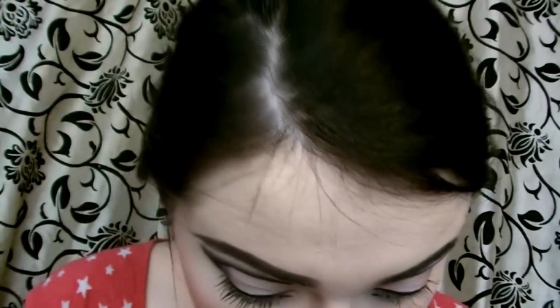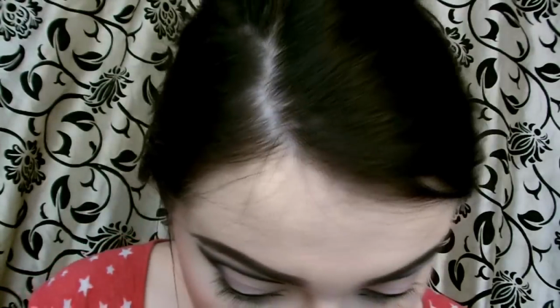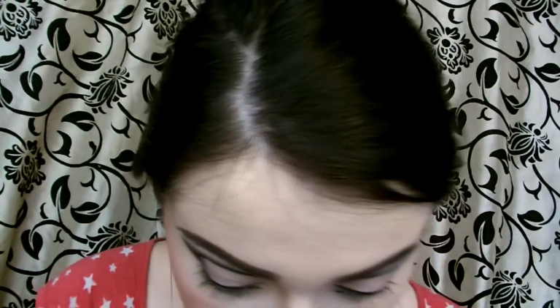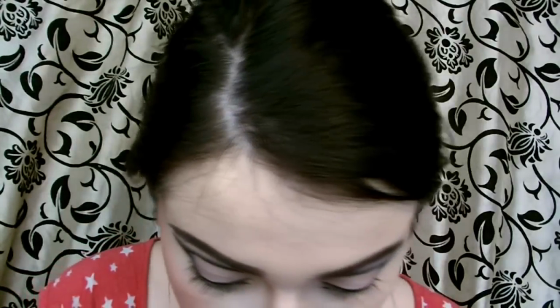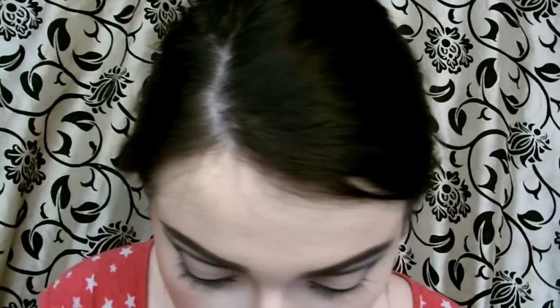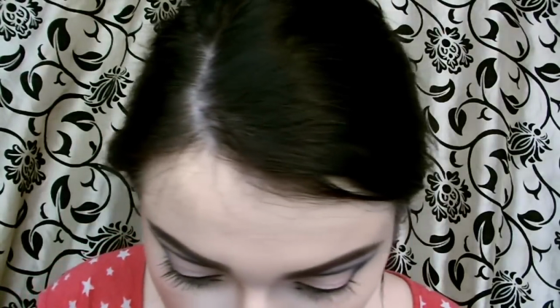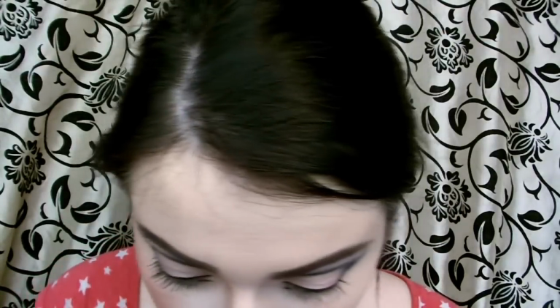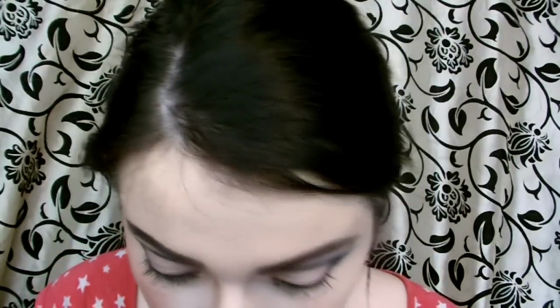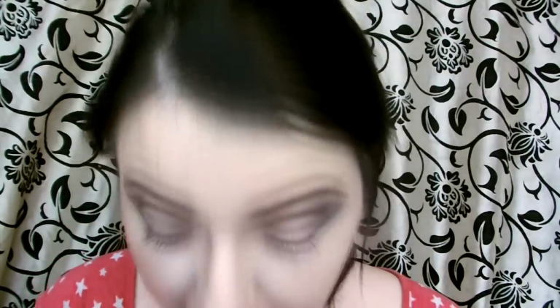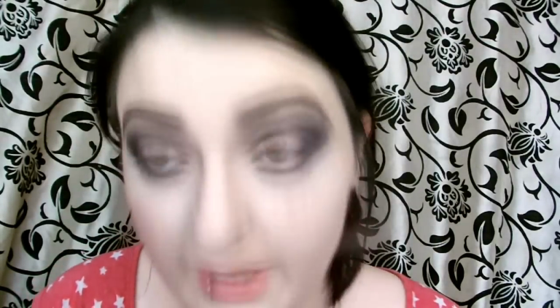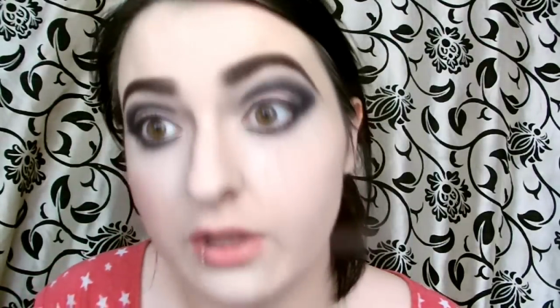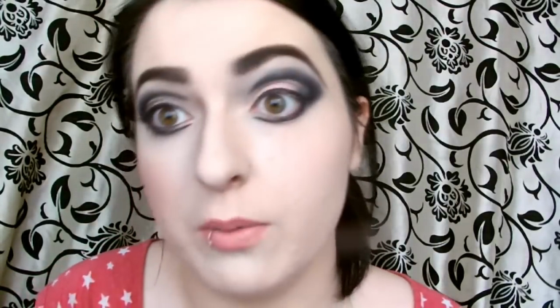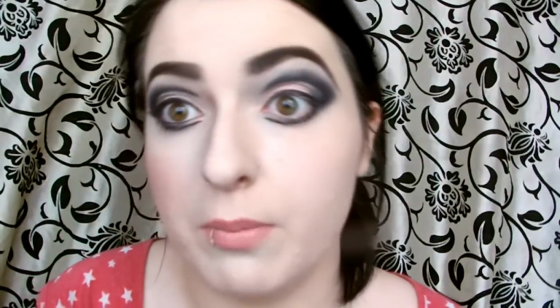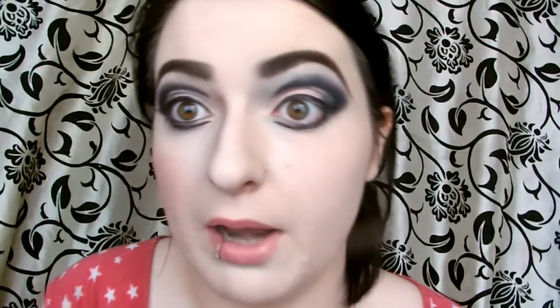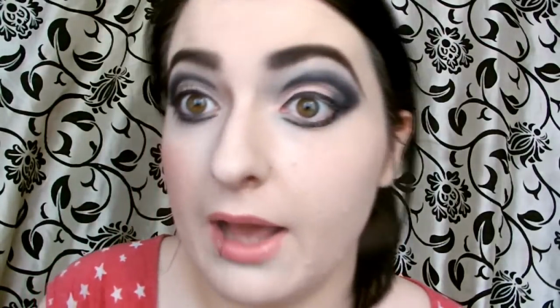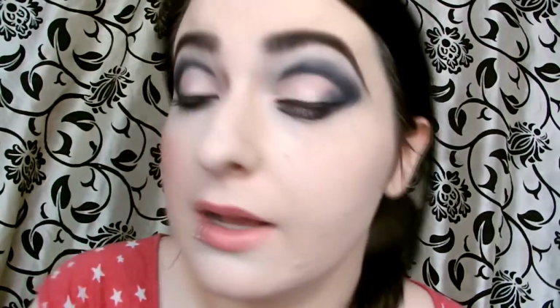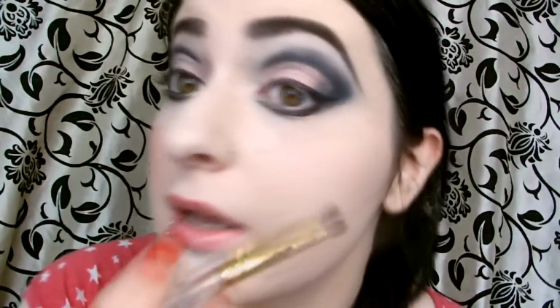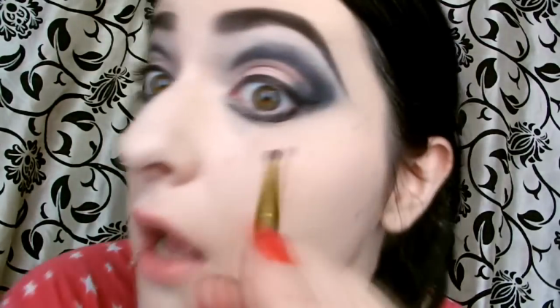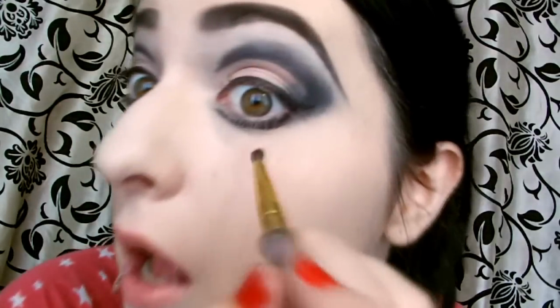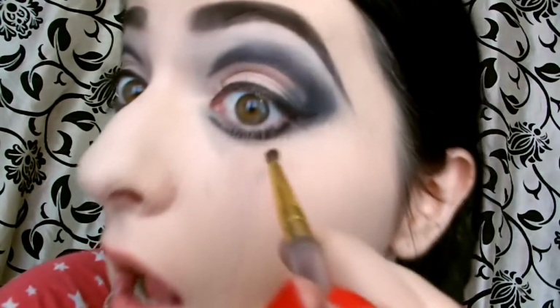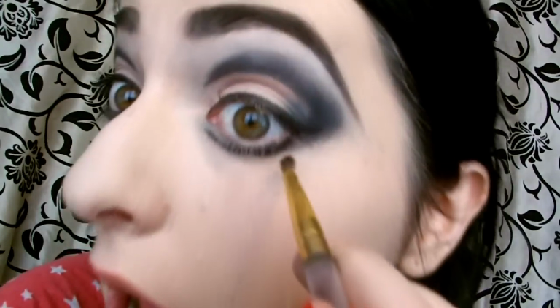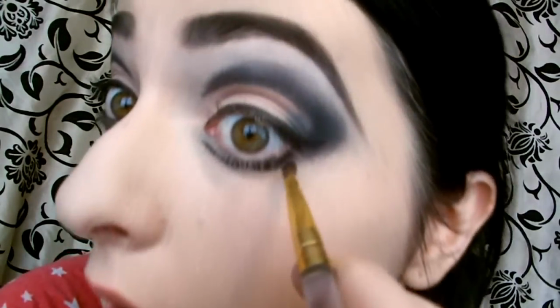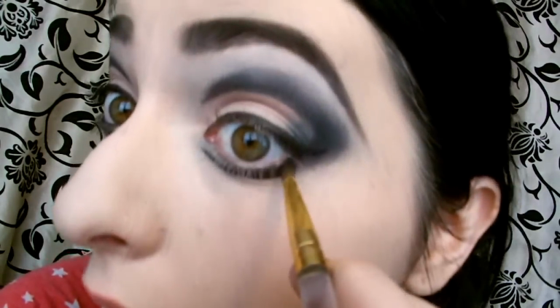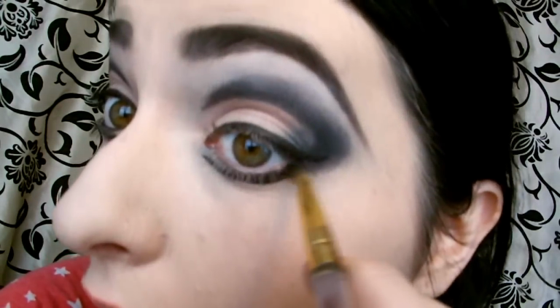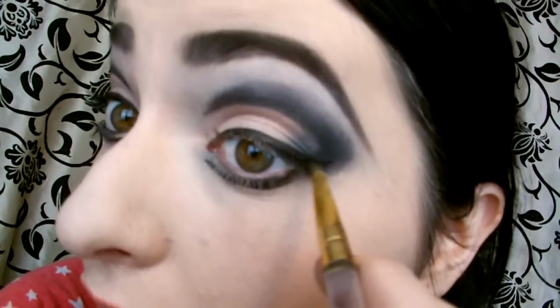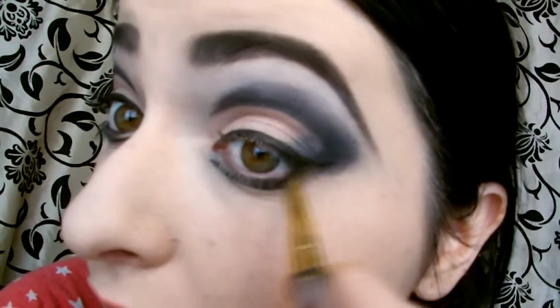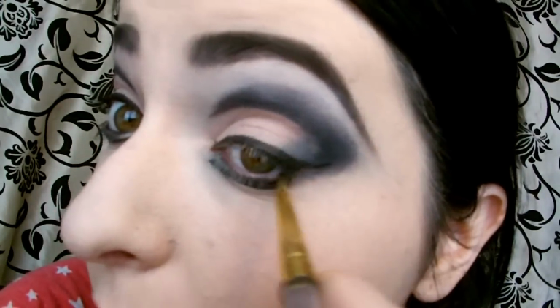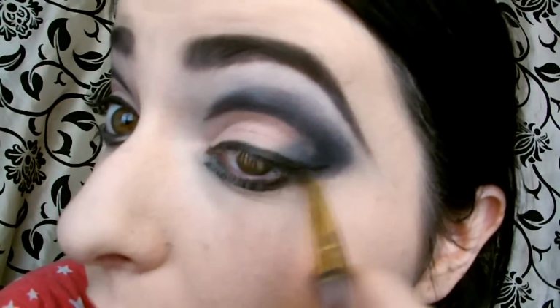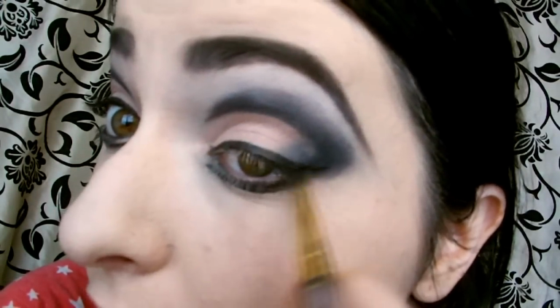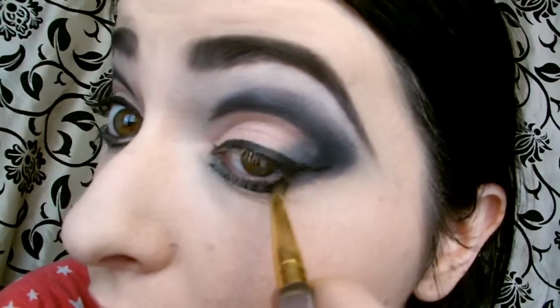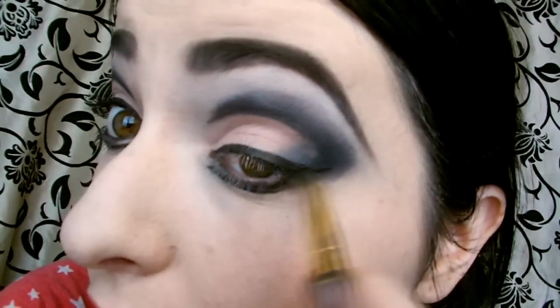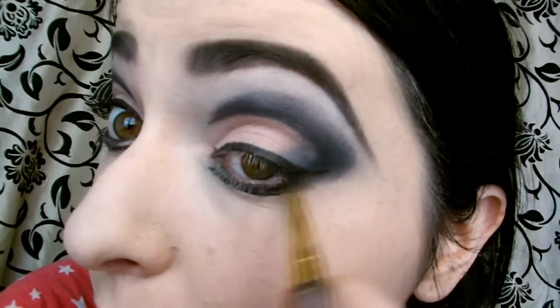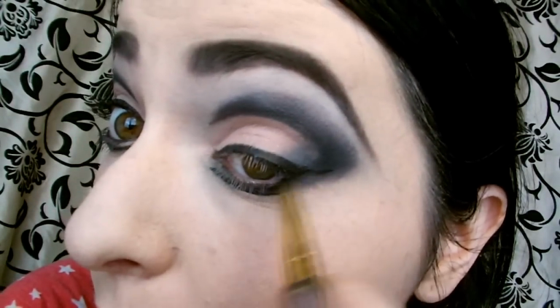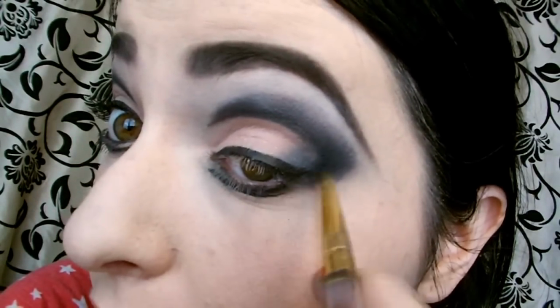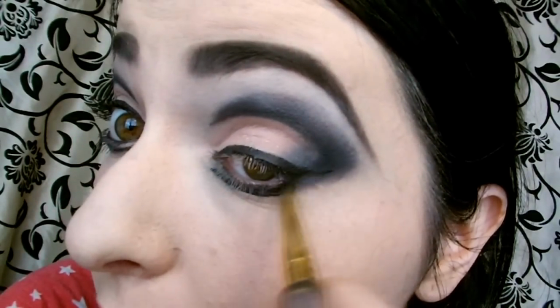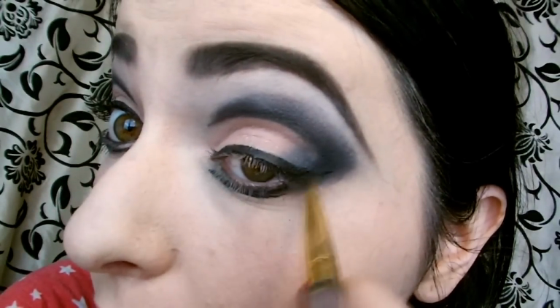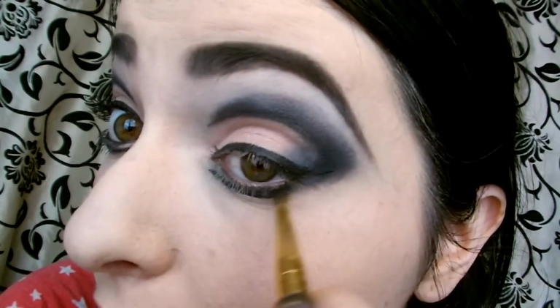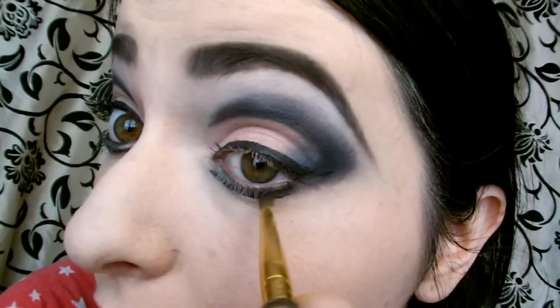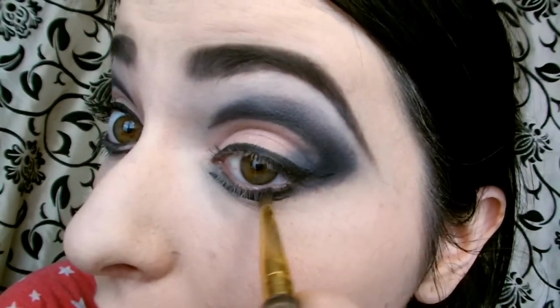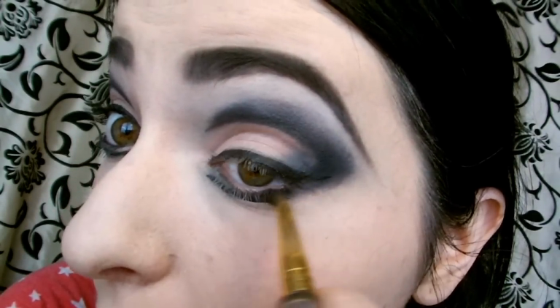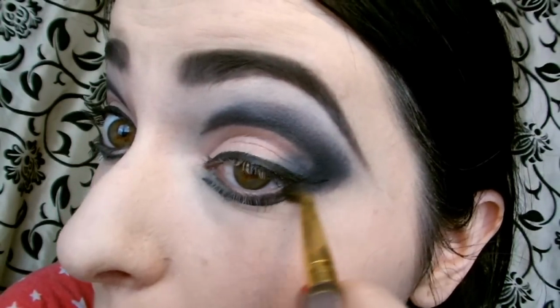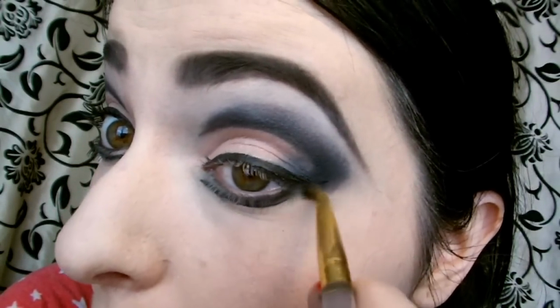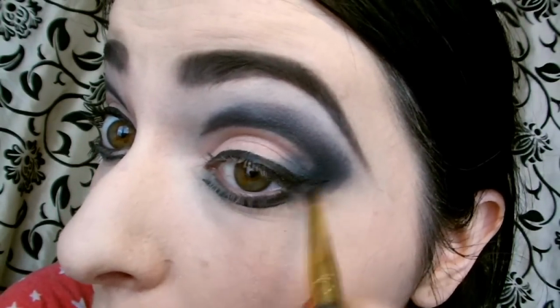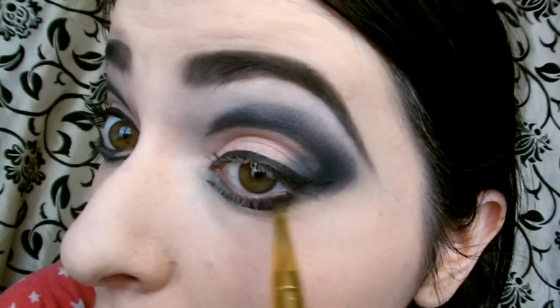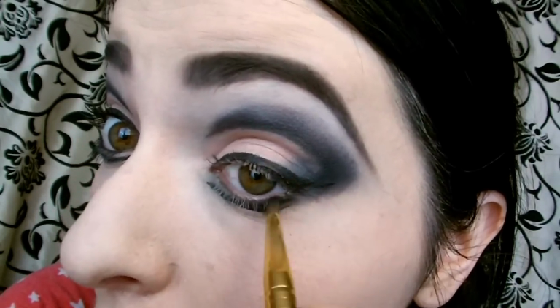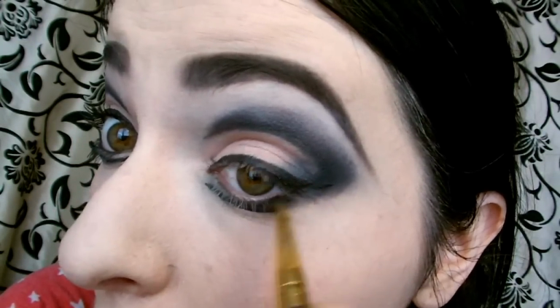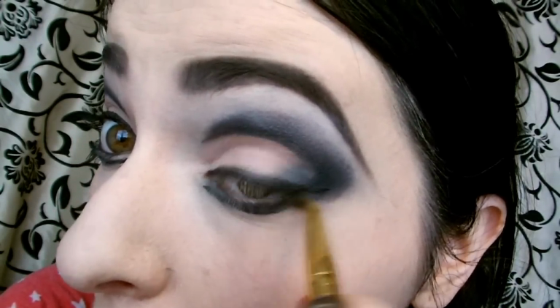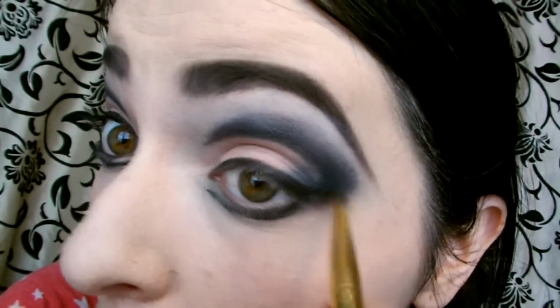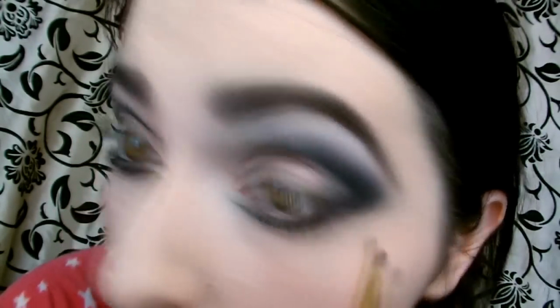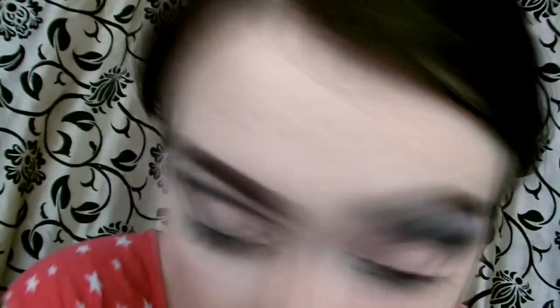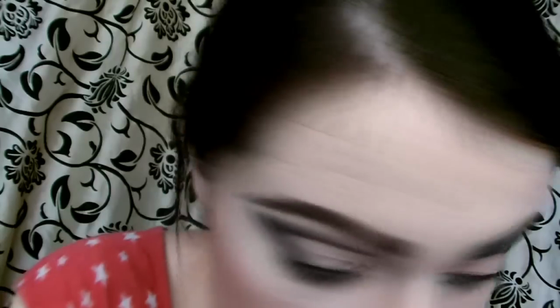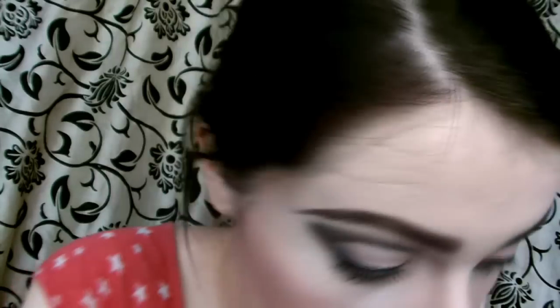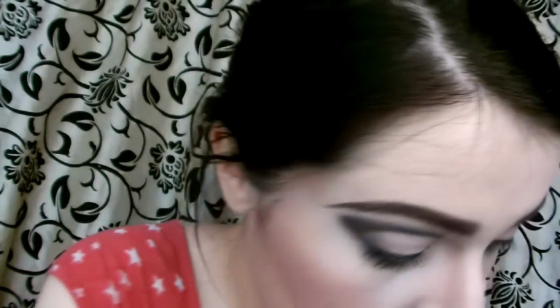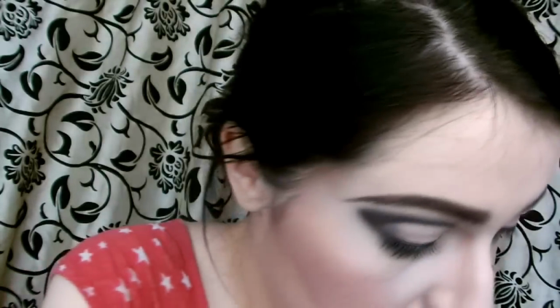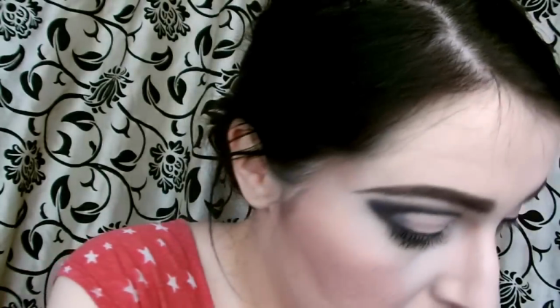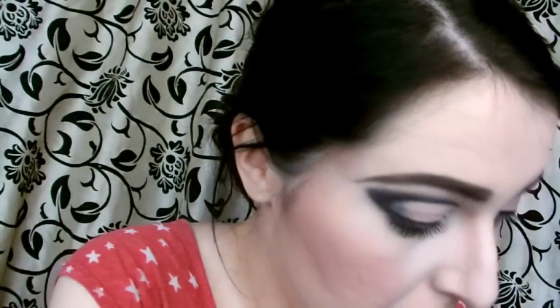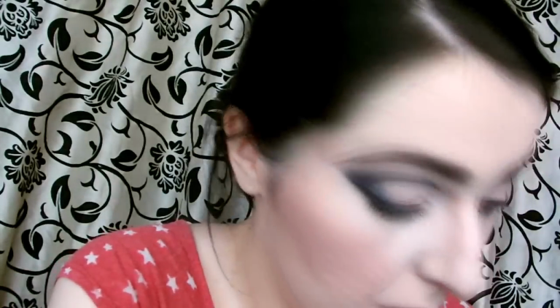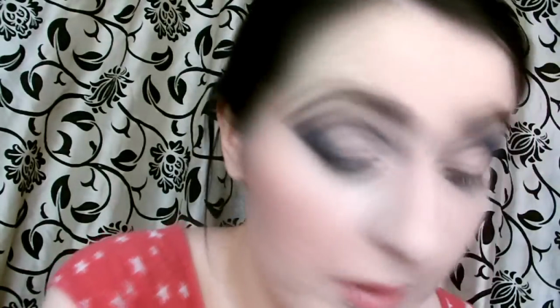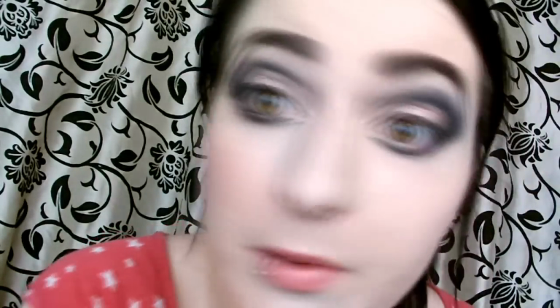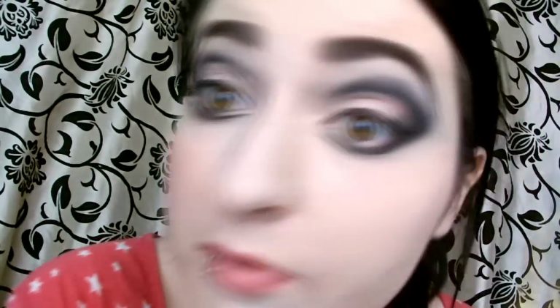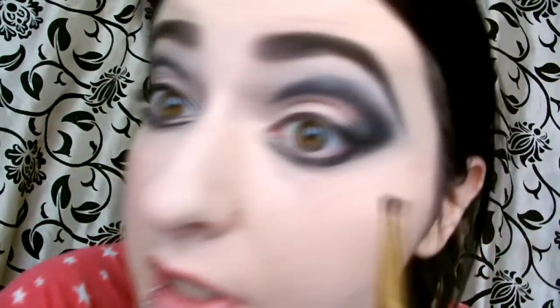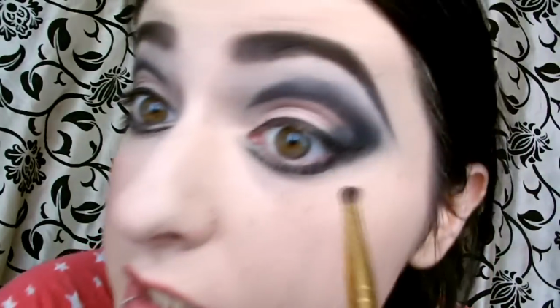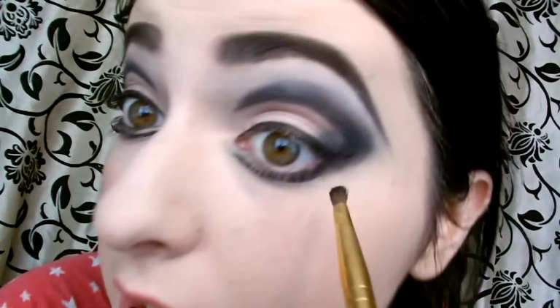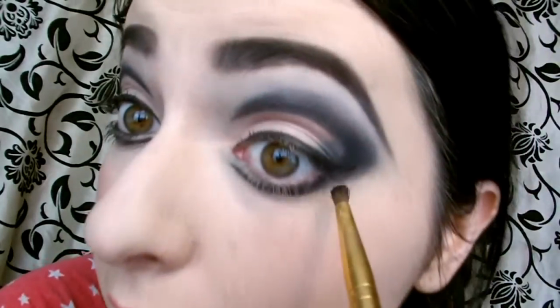Then you can get your black eyeshadow brush and just smudge them together a little bit with a little bit of eyeshadow.